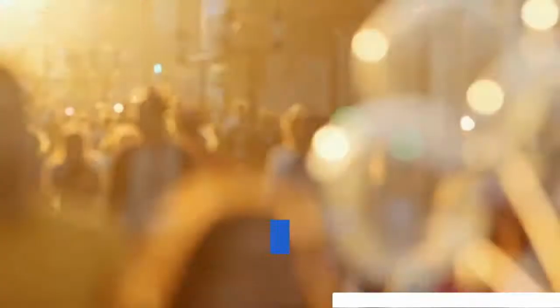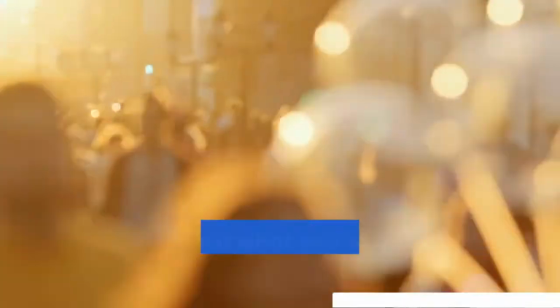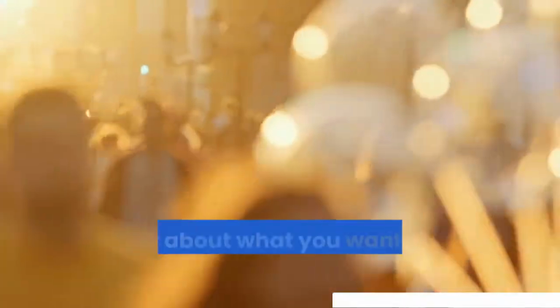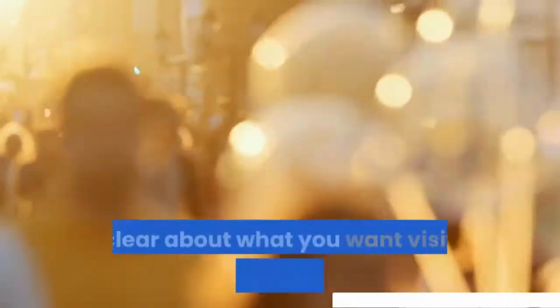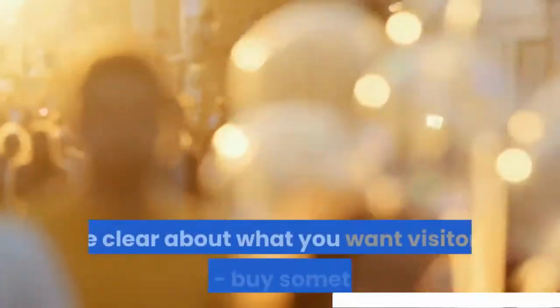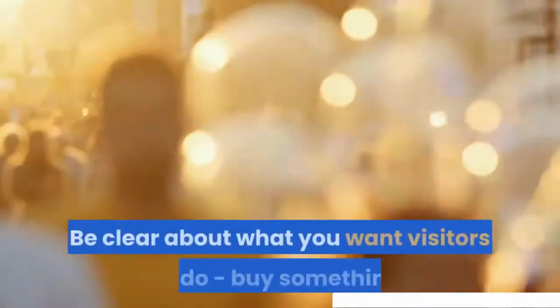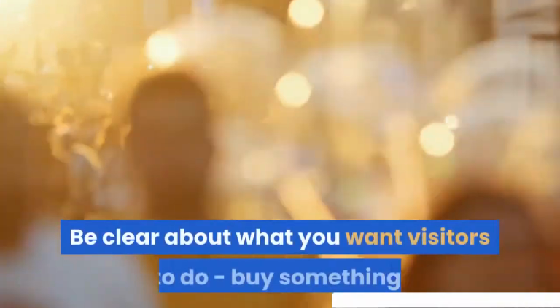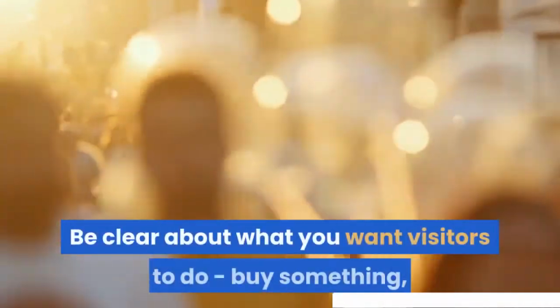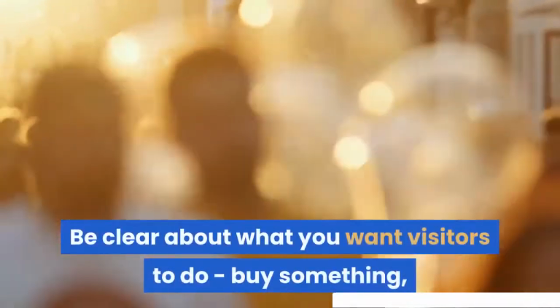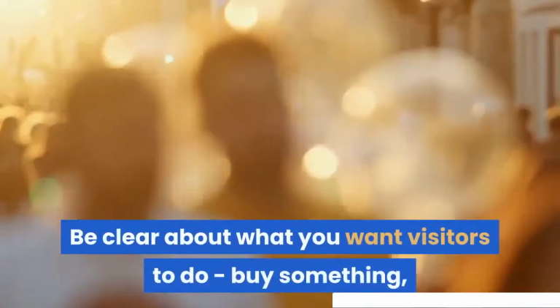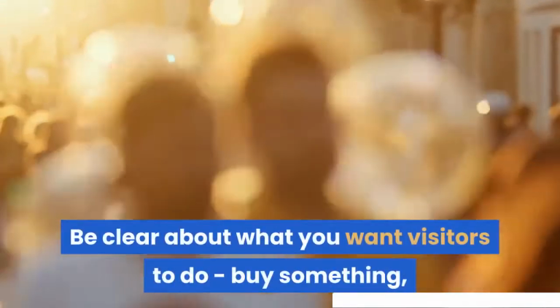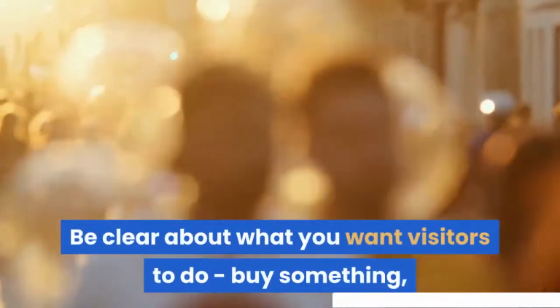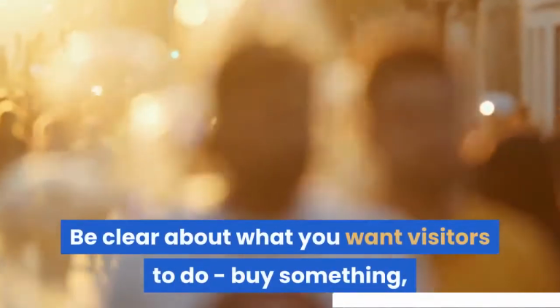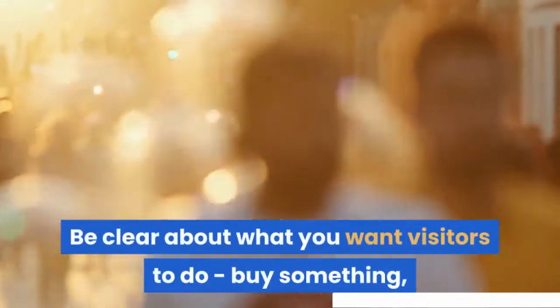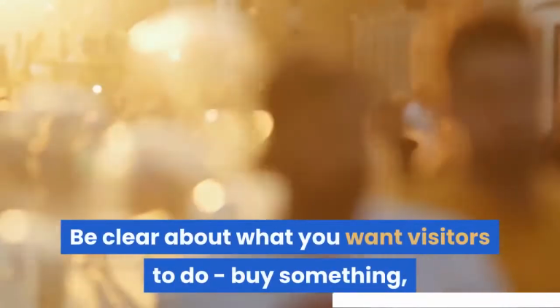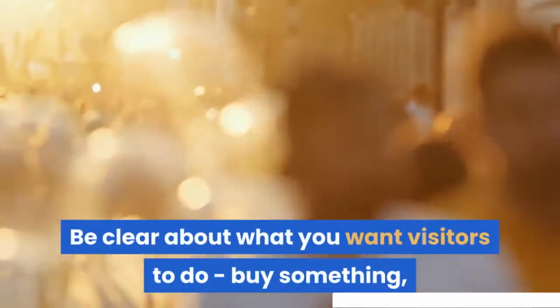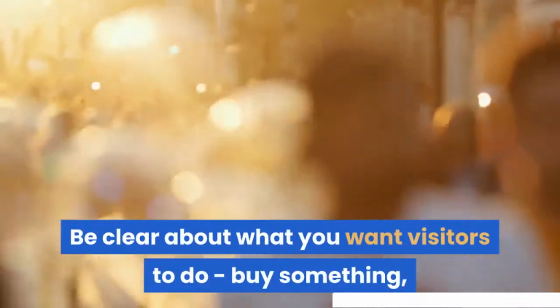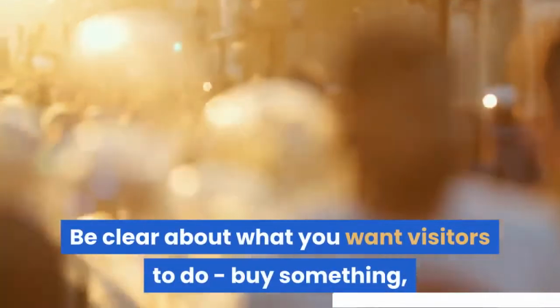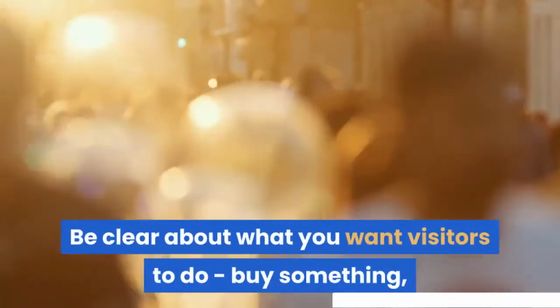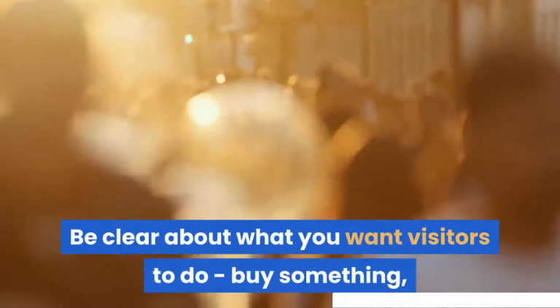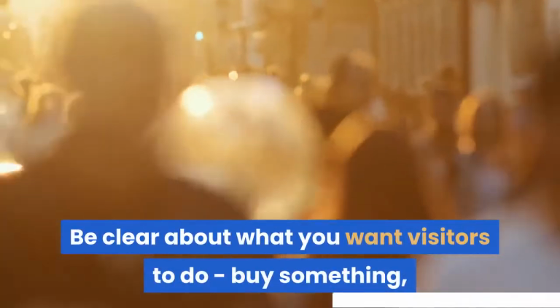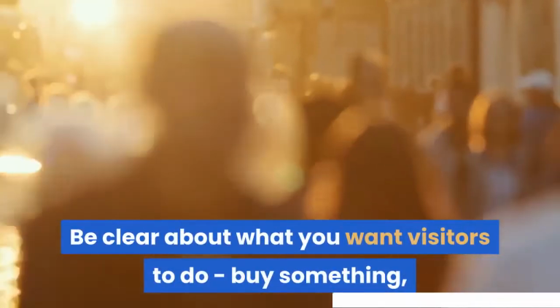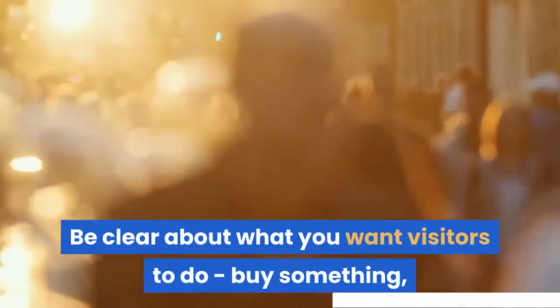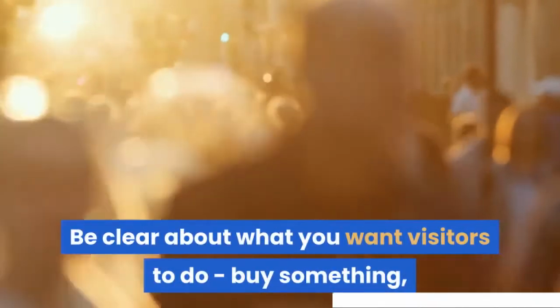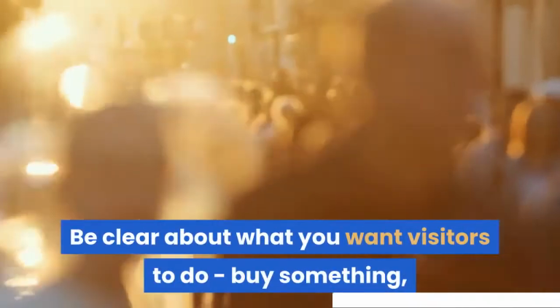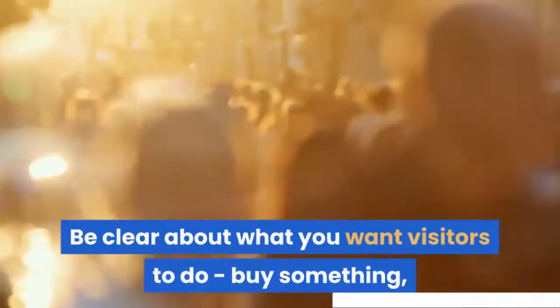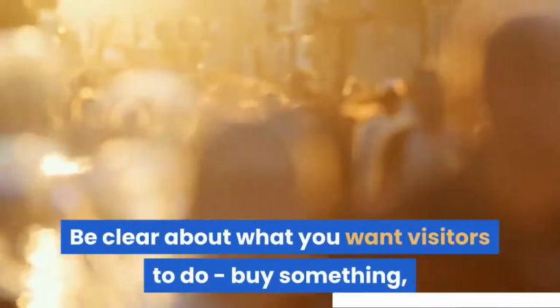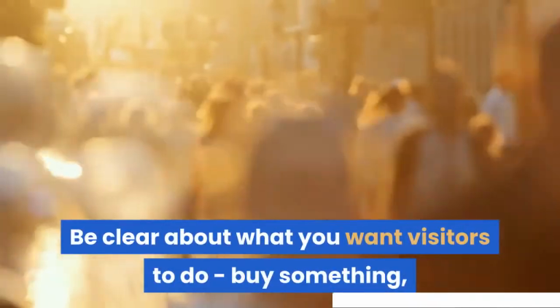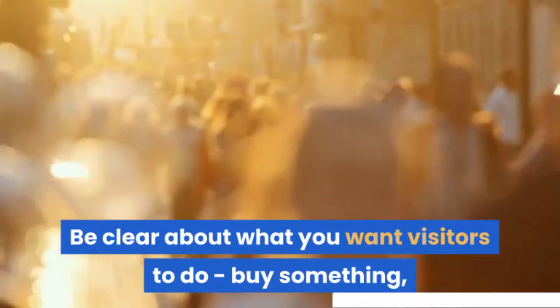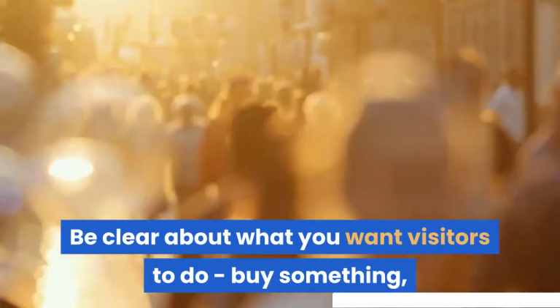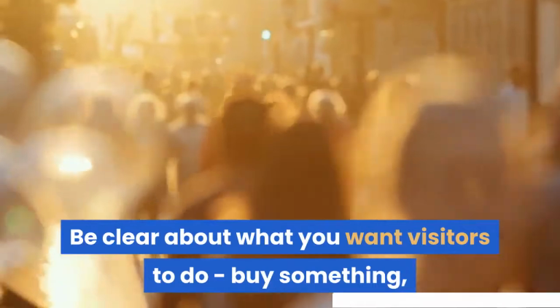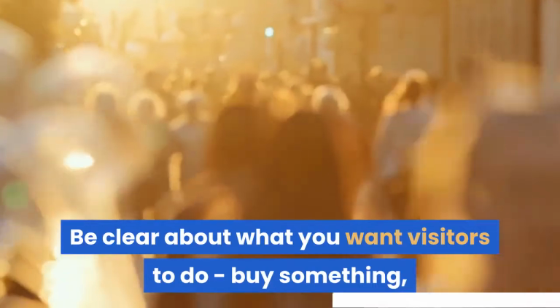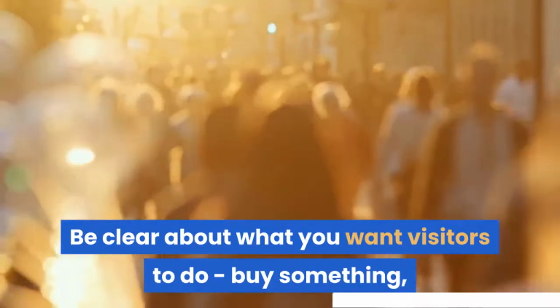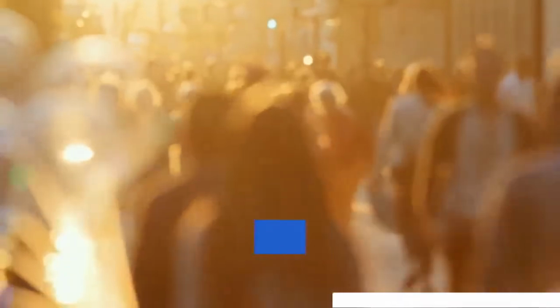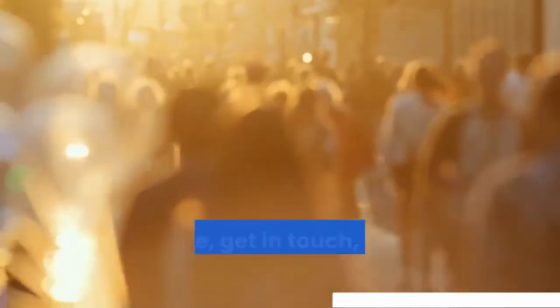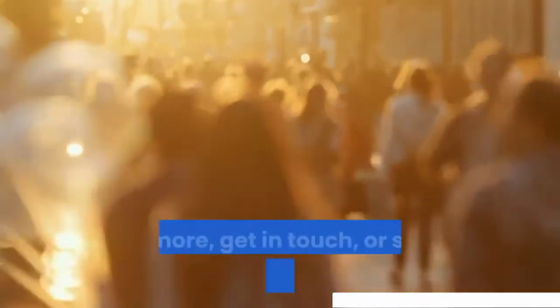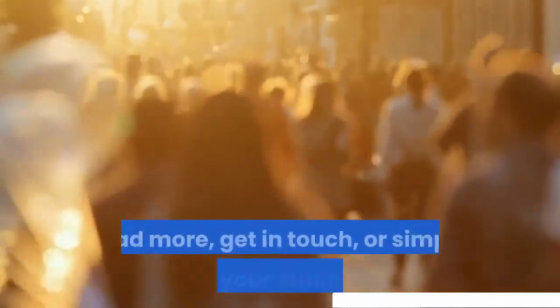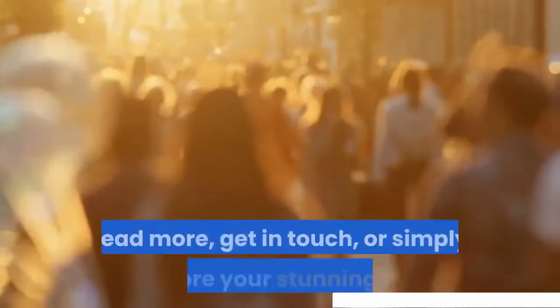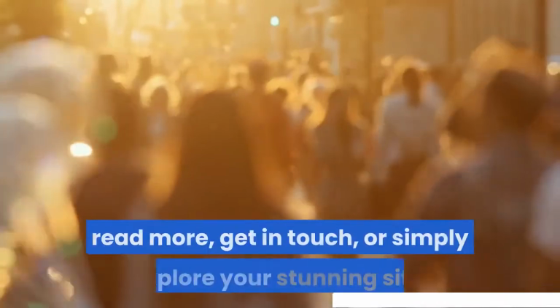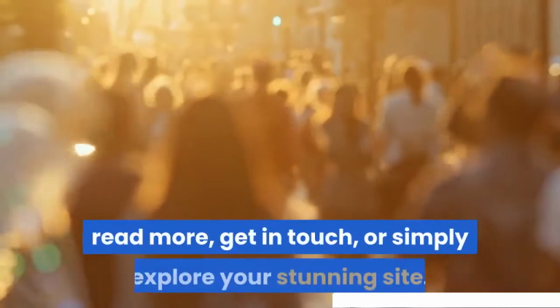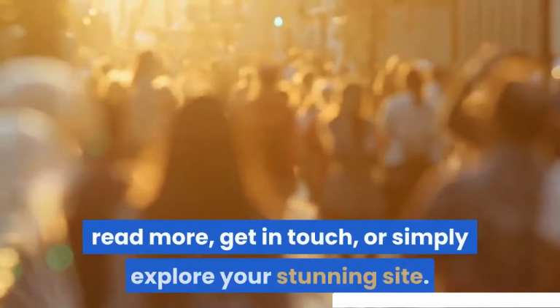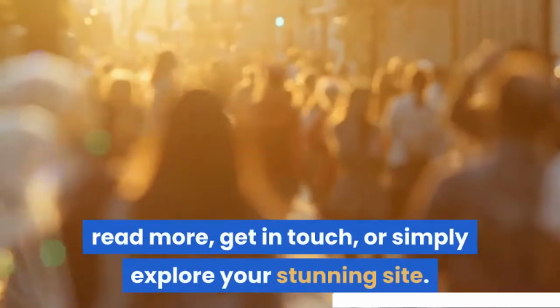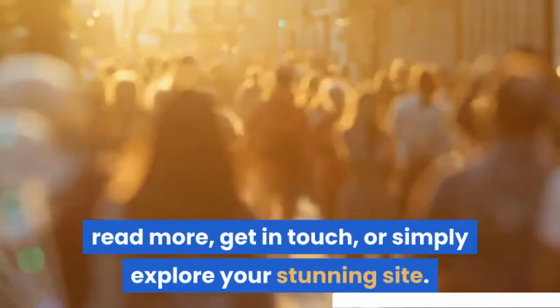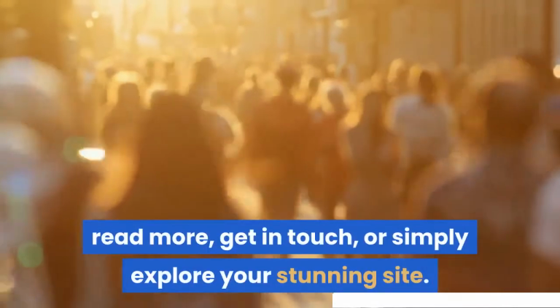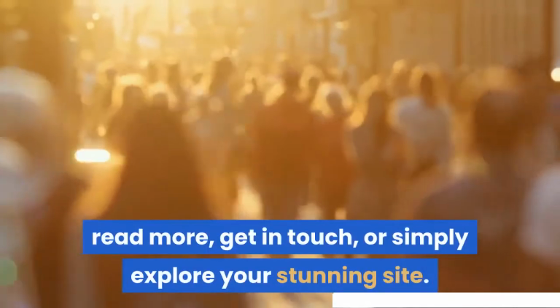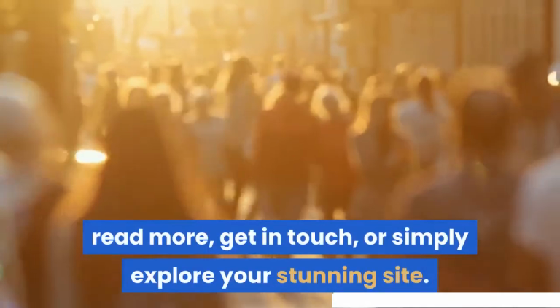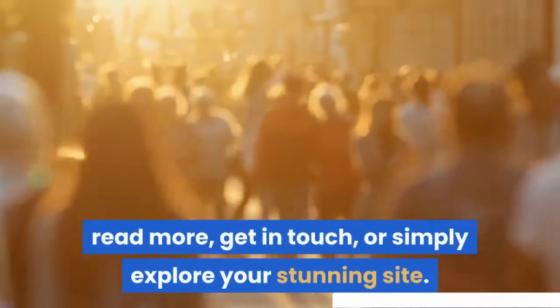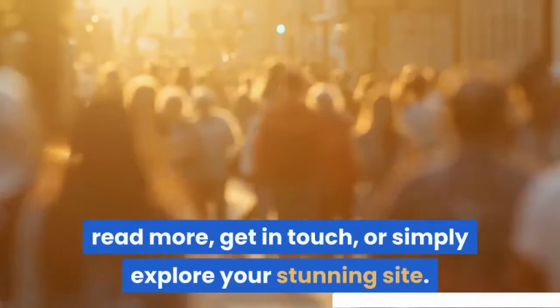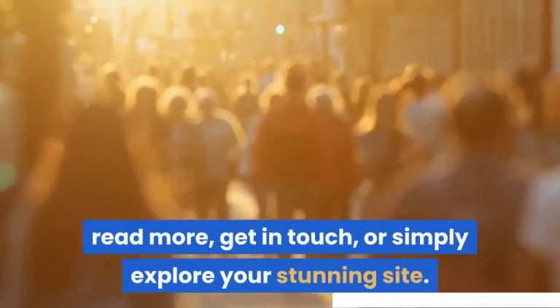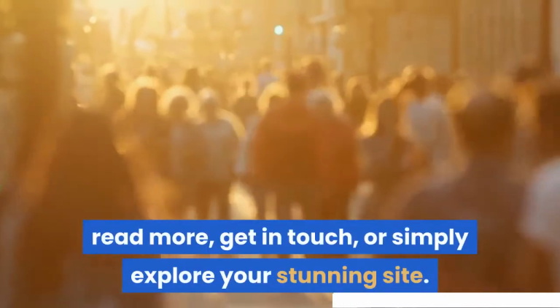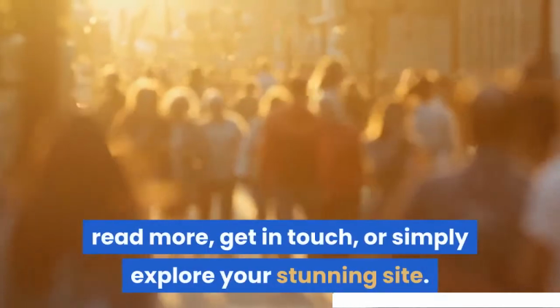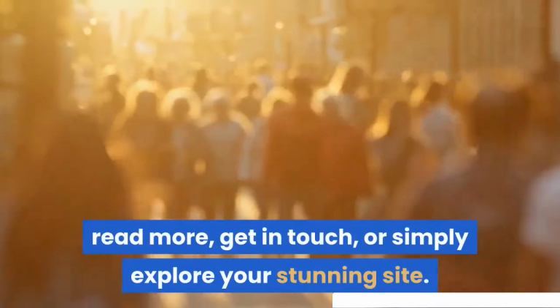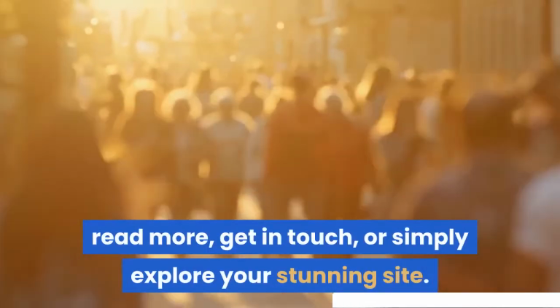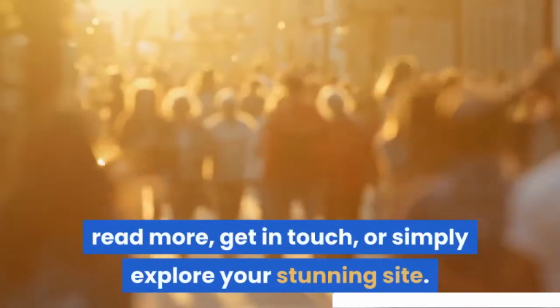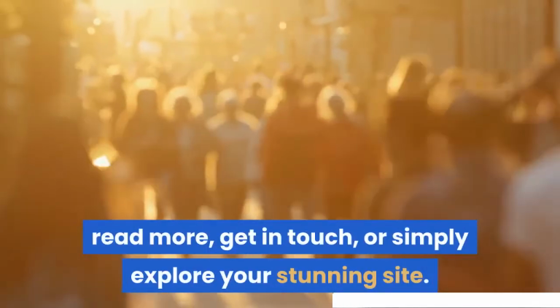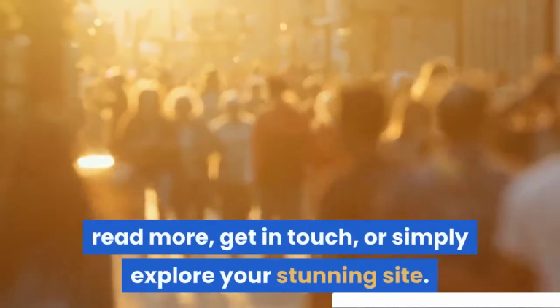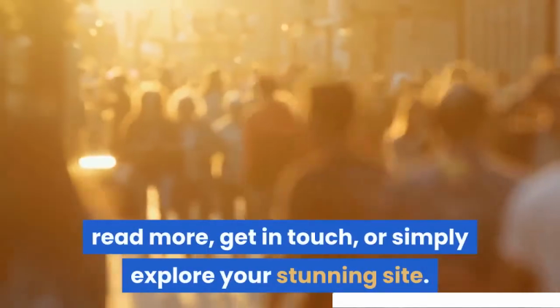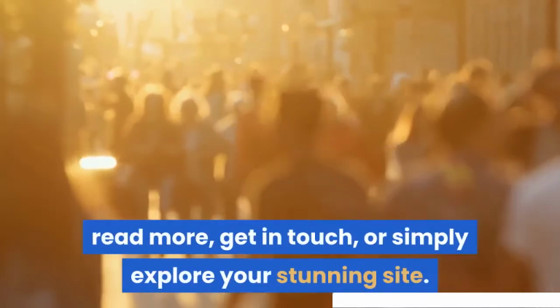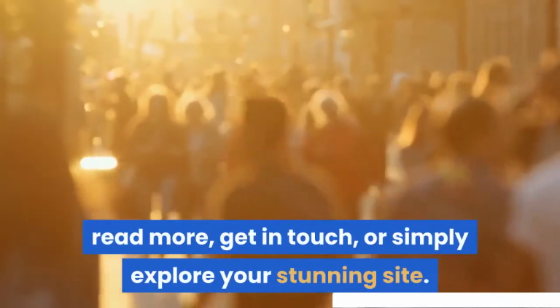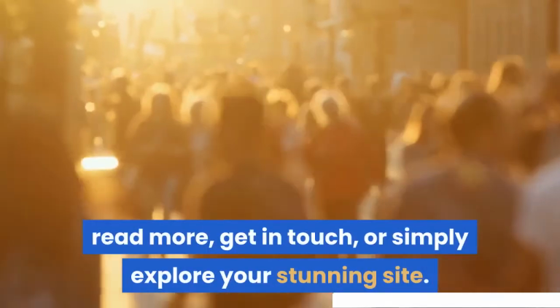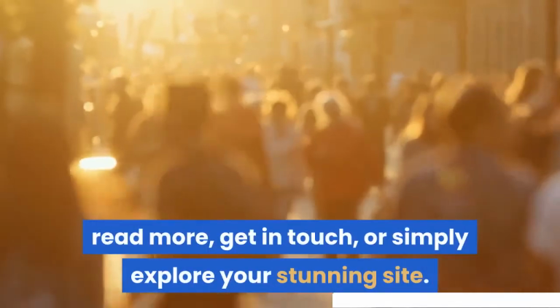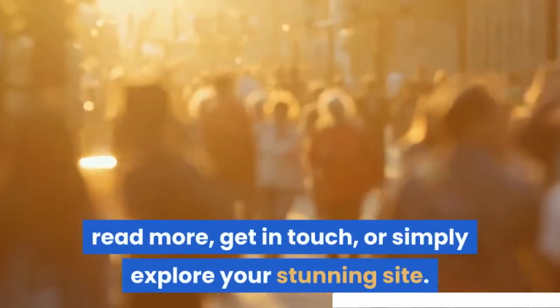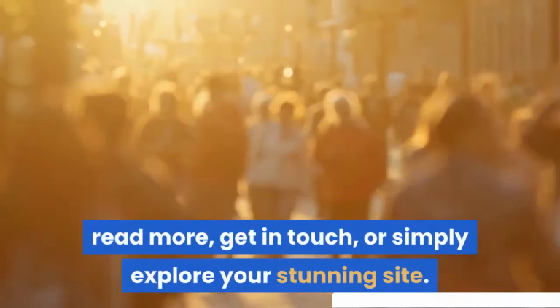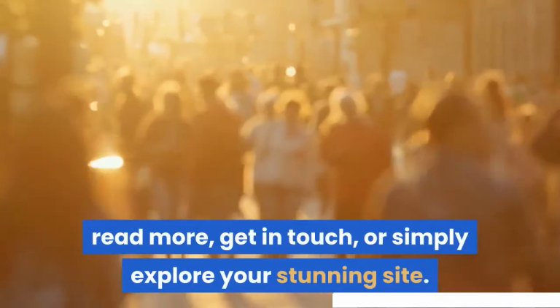Be clear about what you want visitors to do — buy something, read more, get in touch, or simply explore your stunning site.